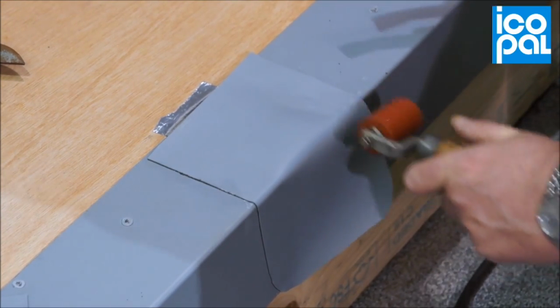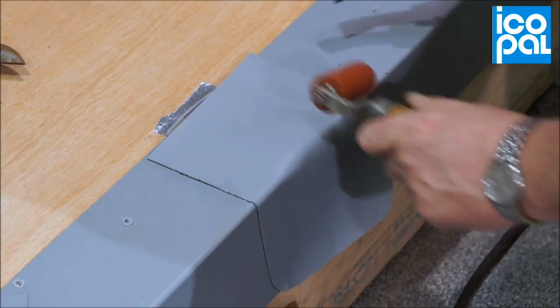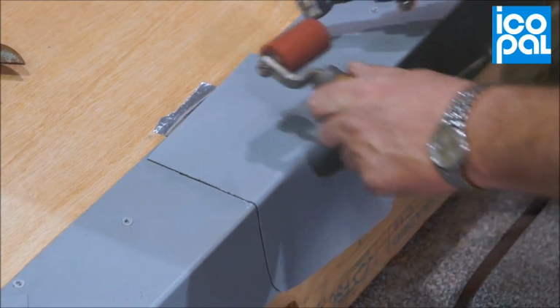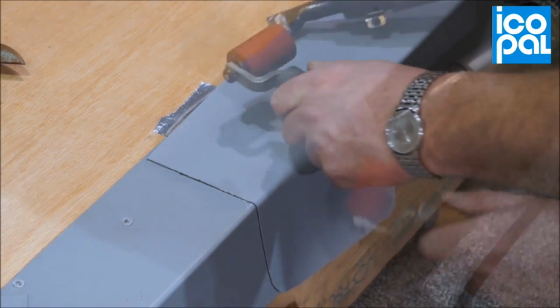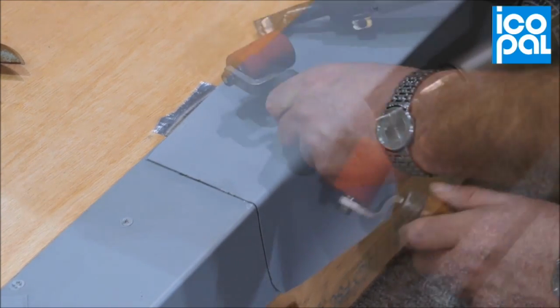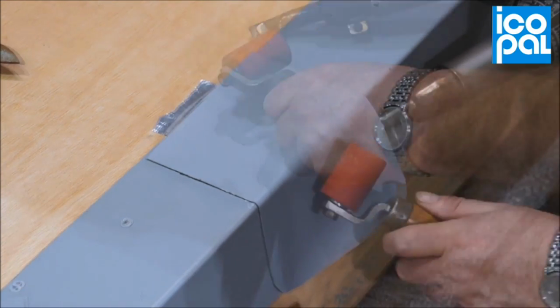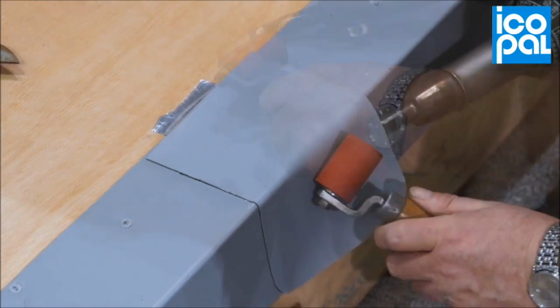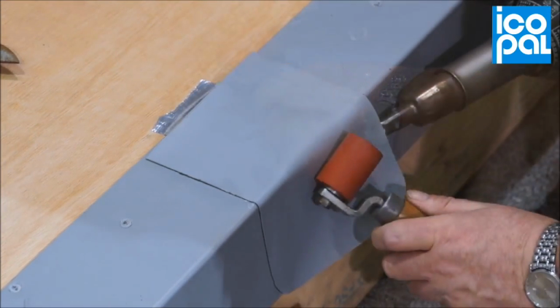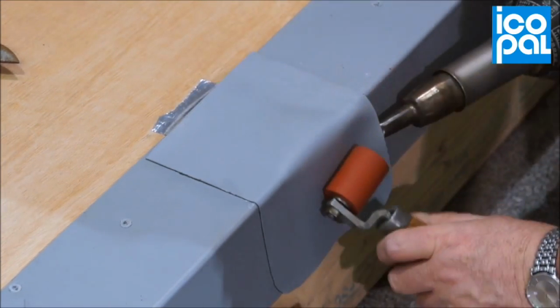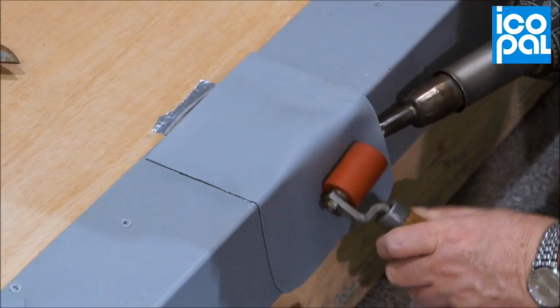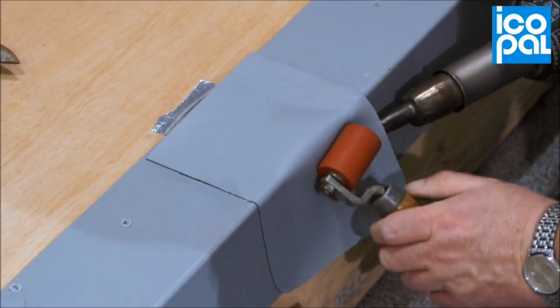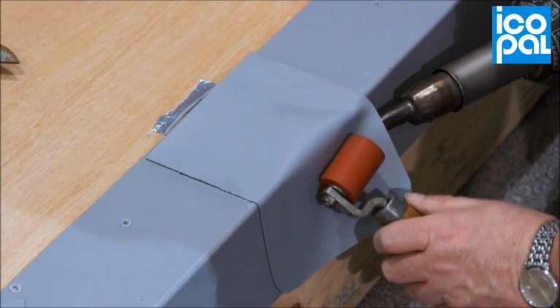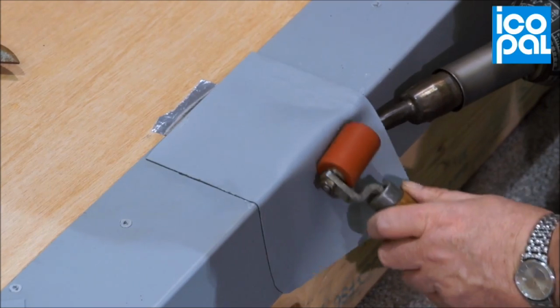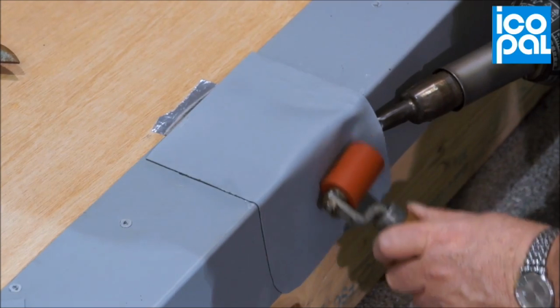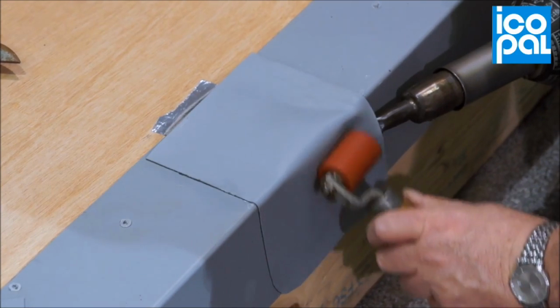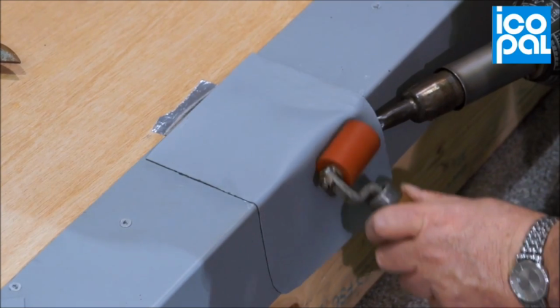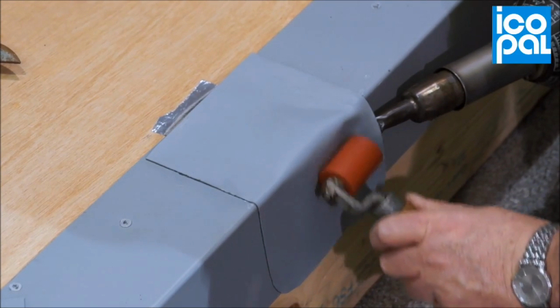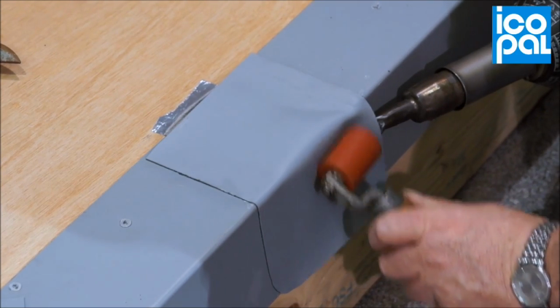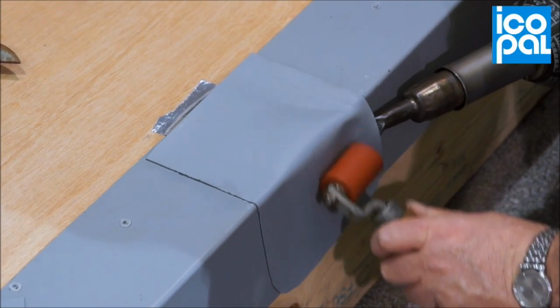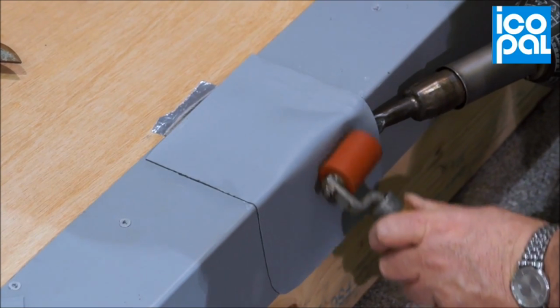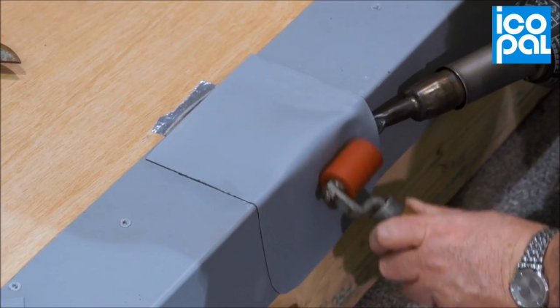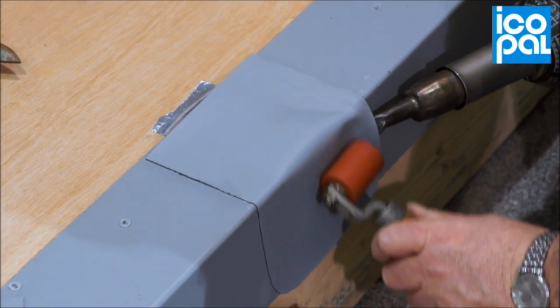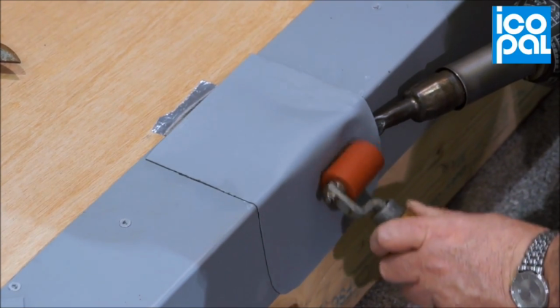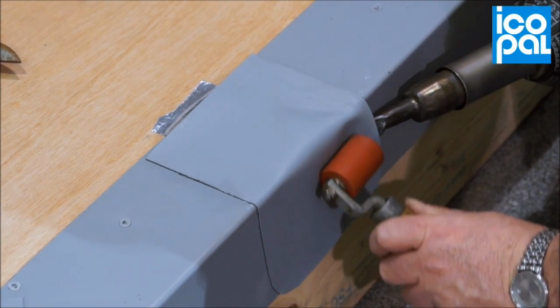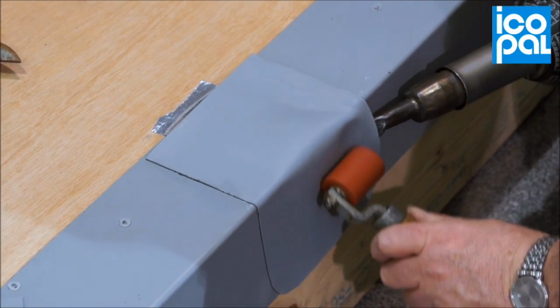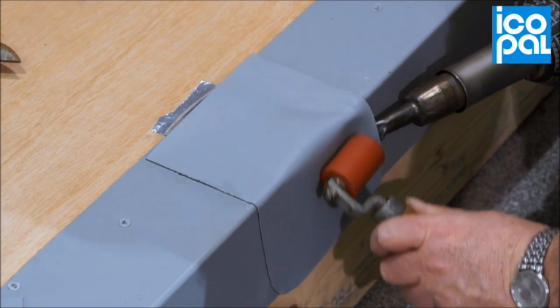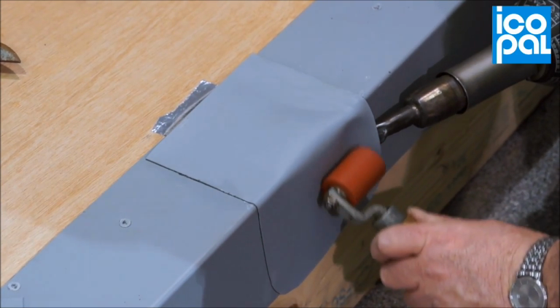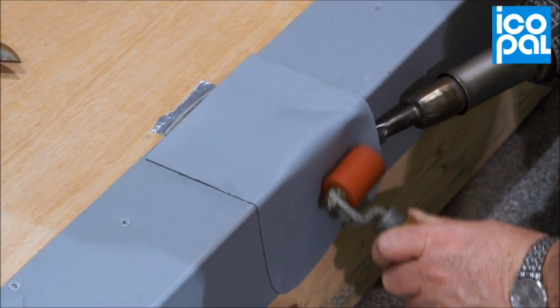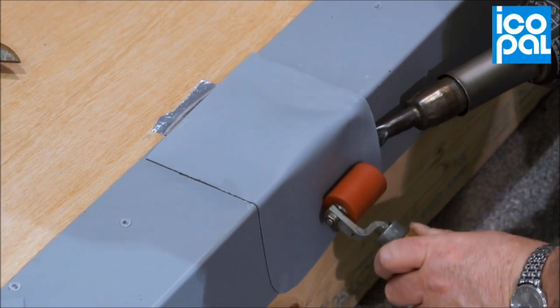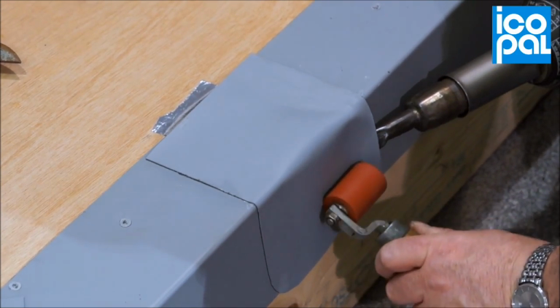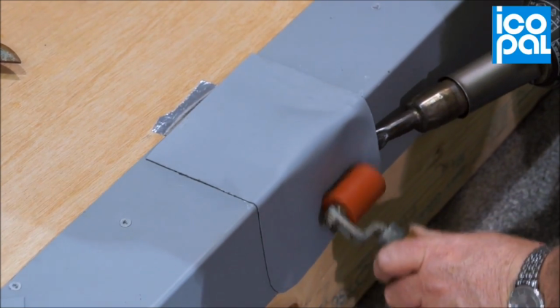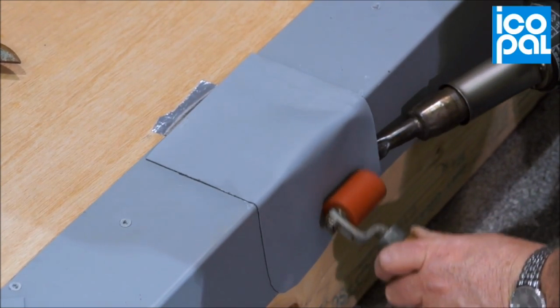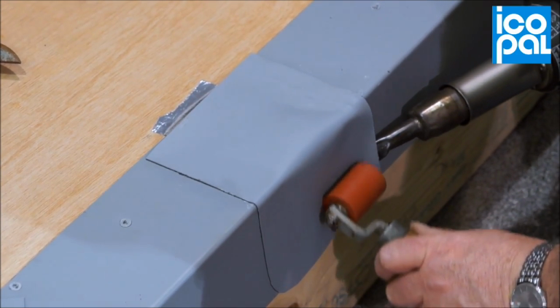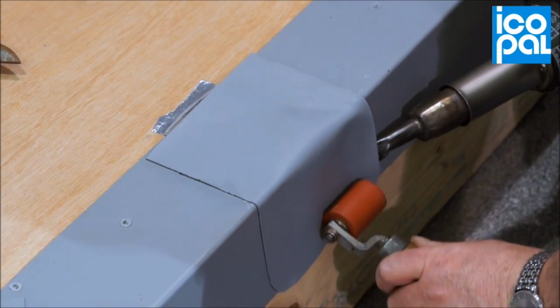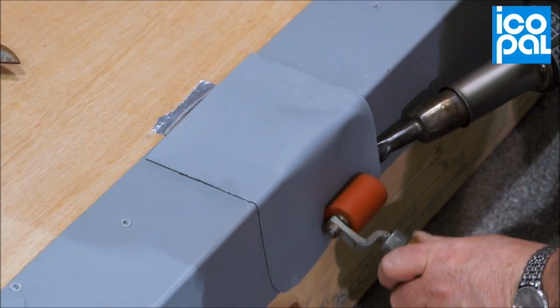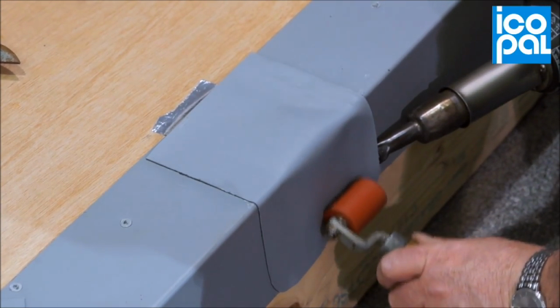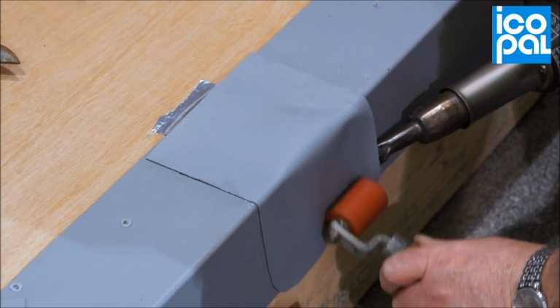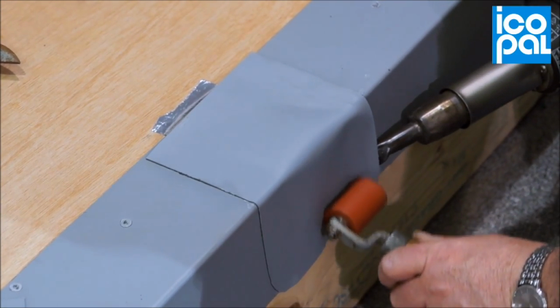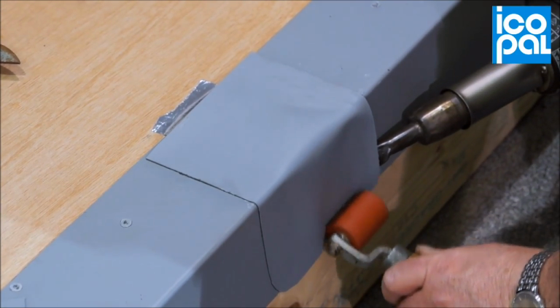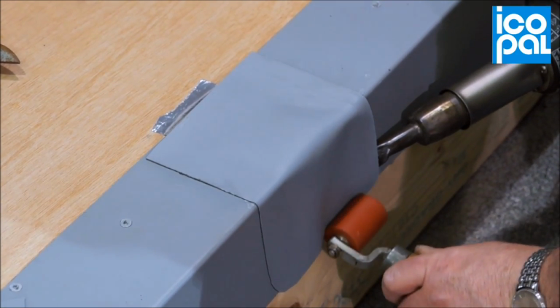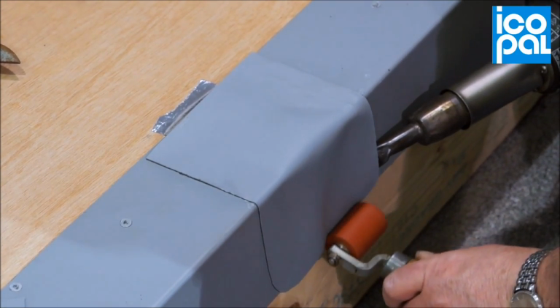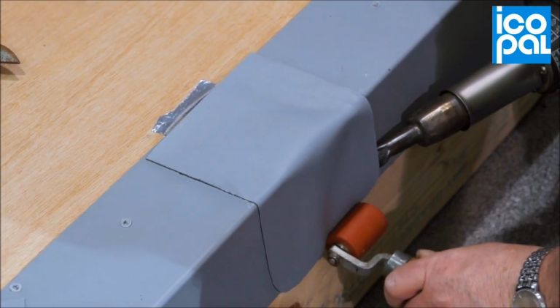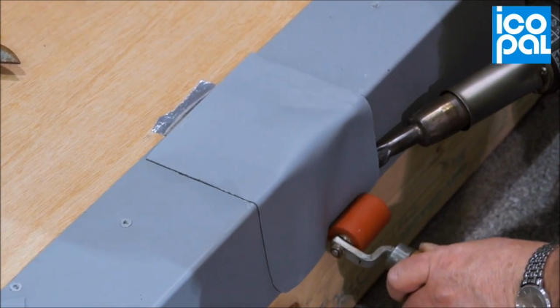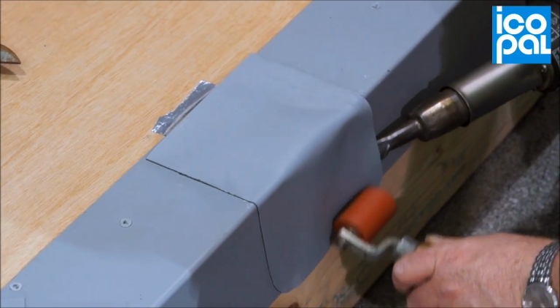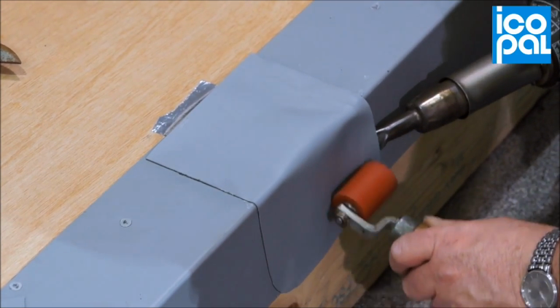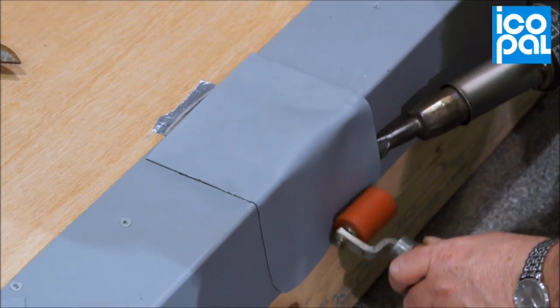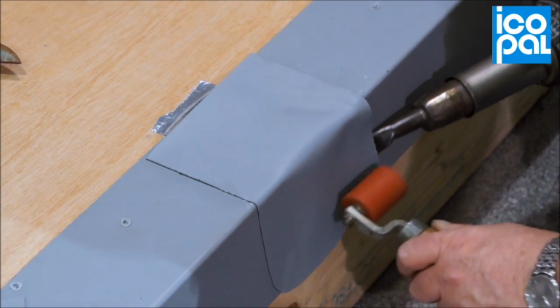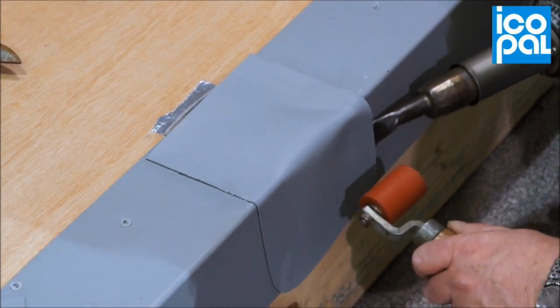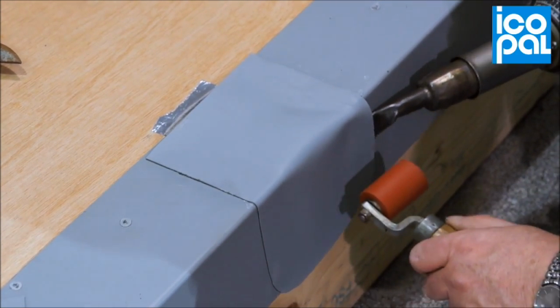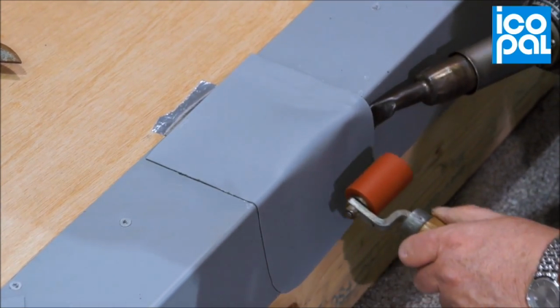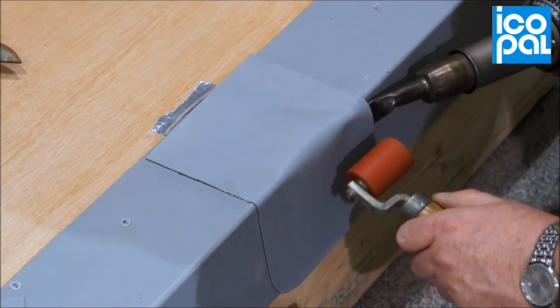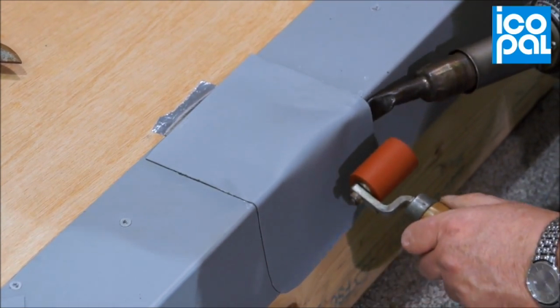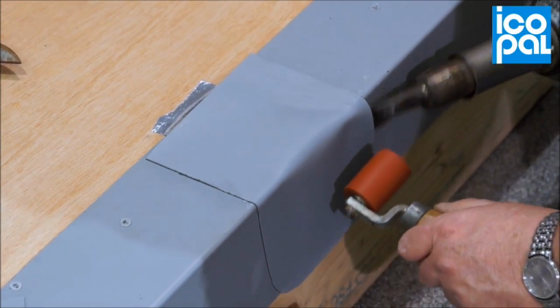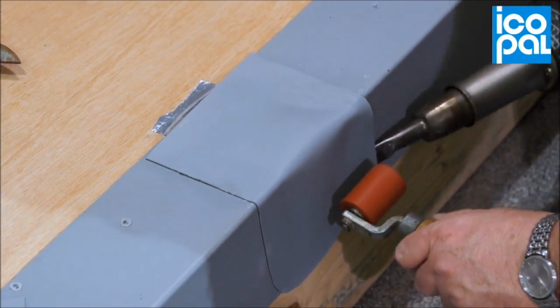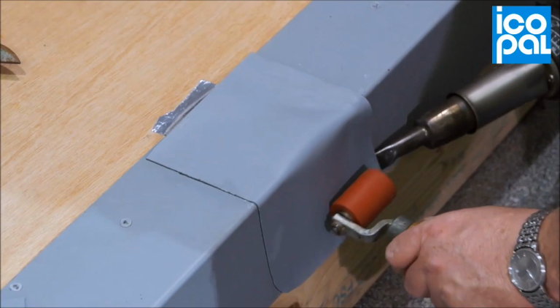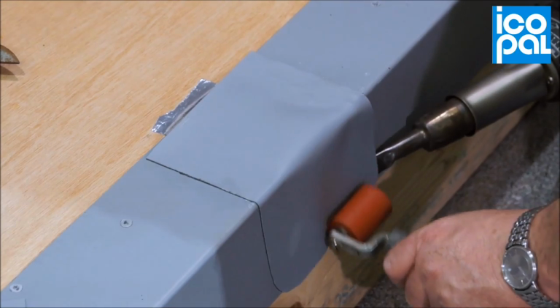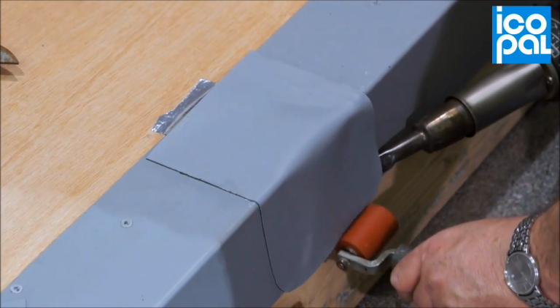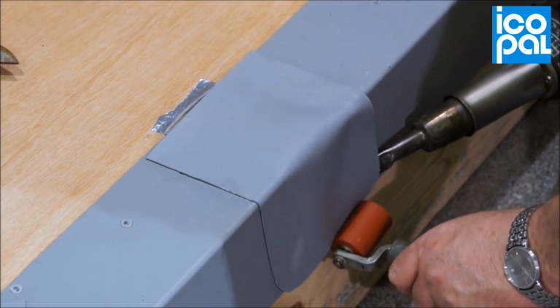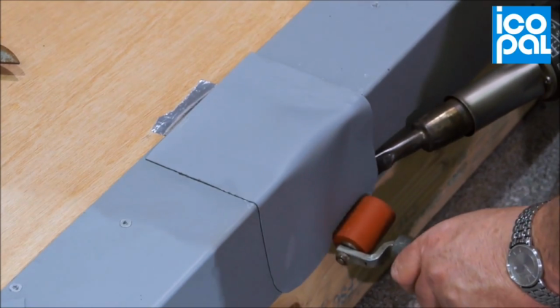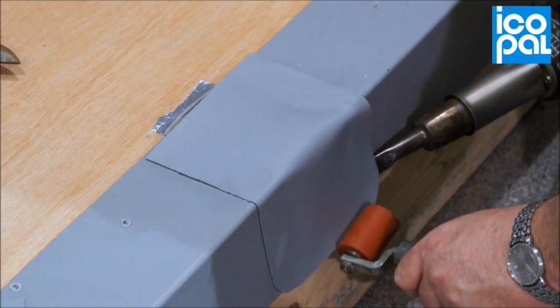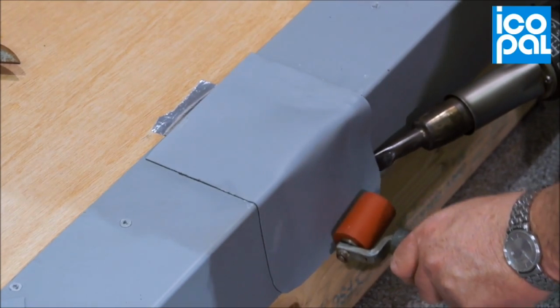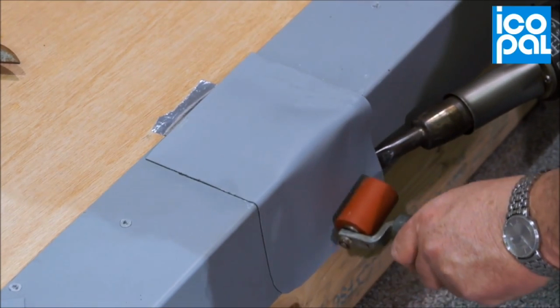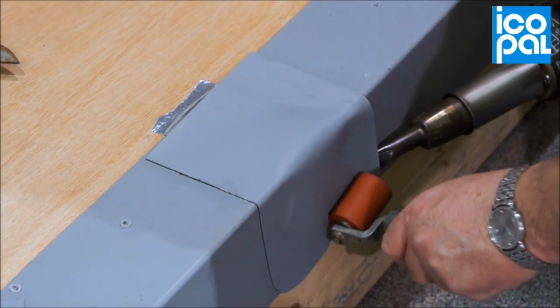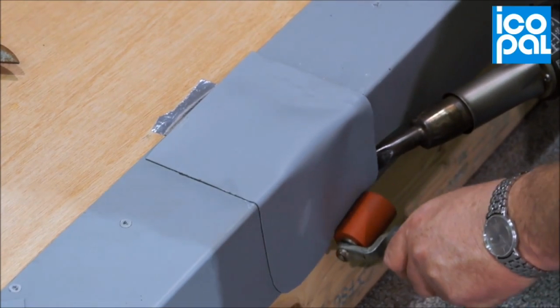Using the 20mm nozzle, complete the pre-weld, before continuing to fully weld all edges to the coated metal angle.